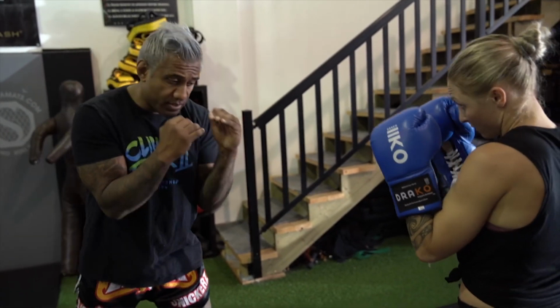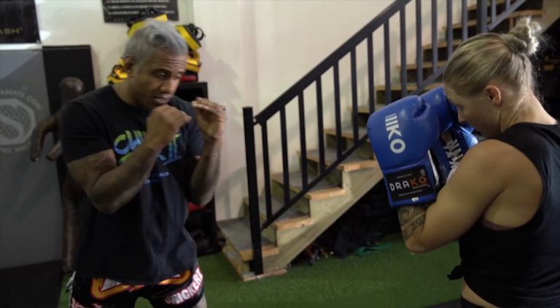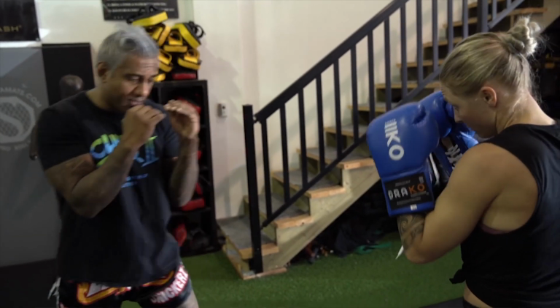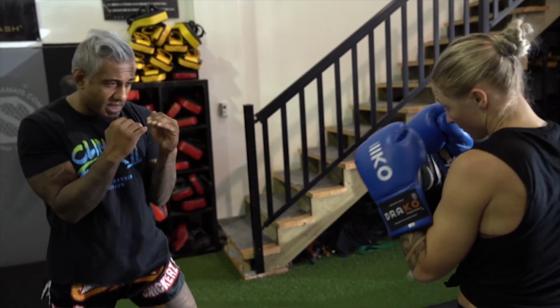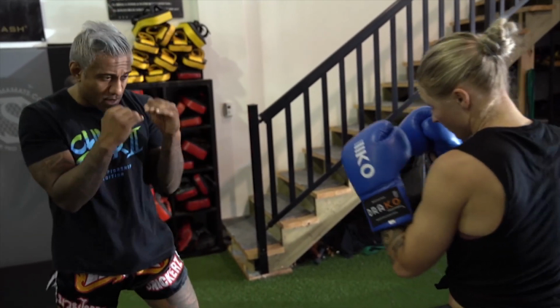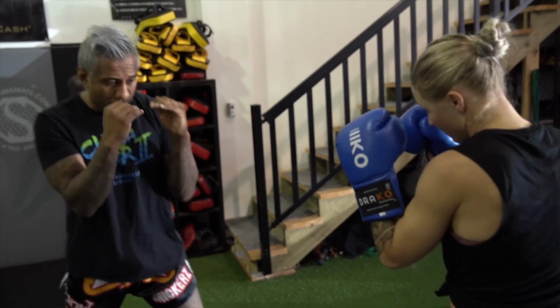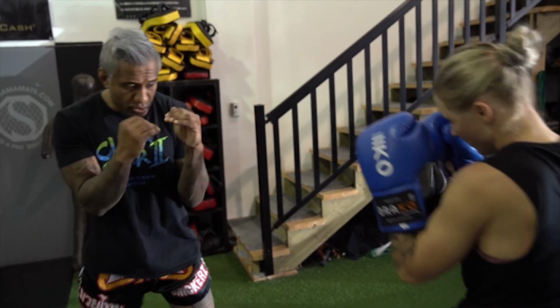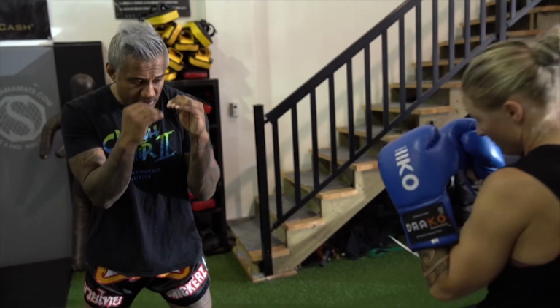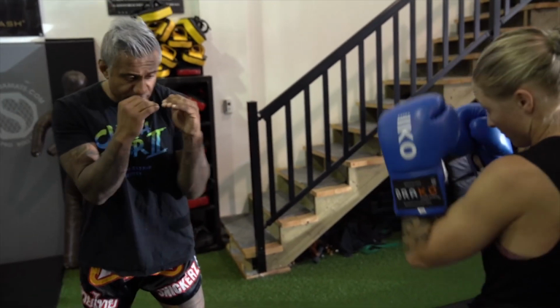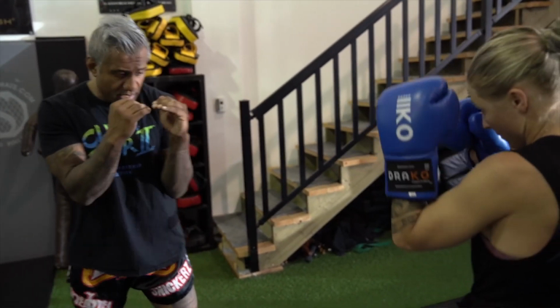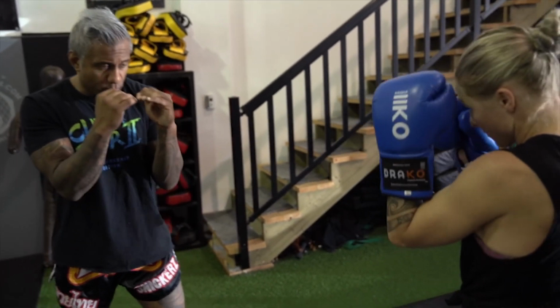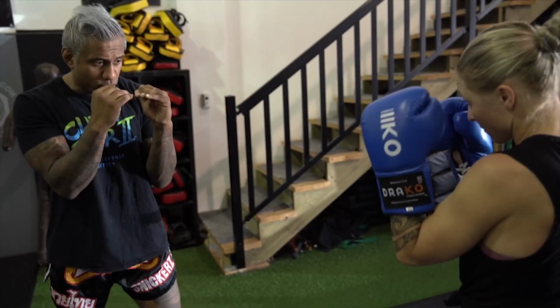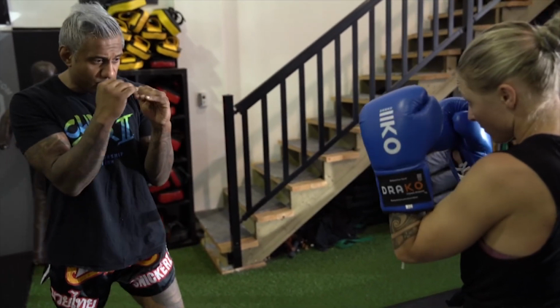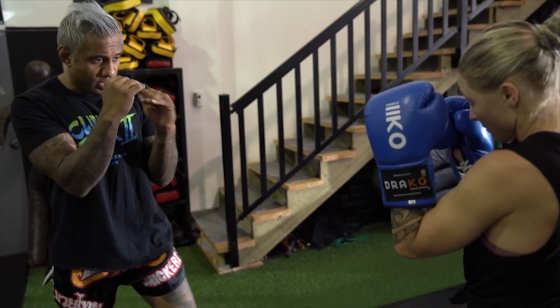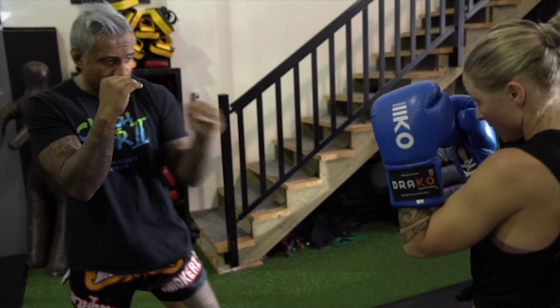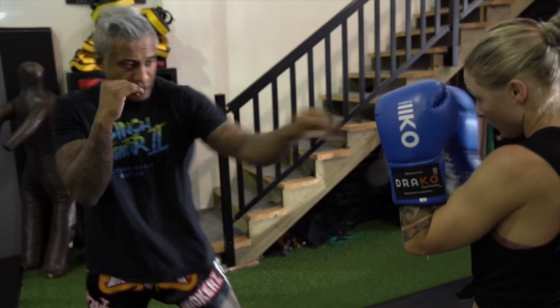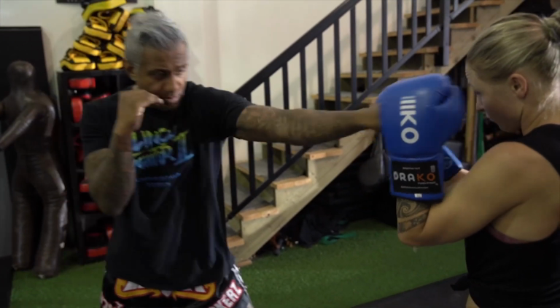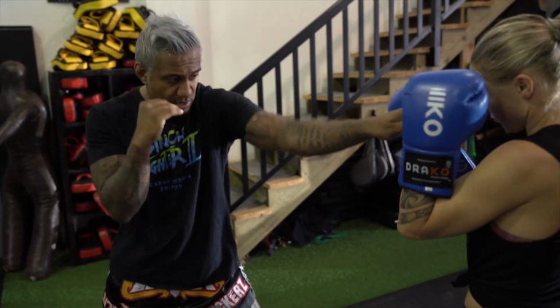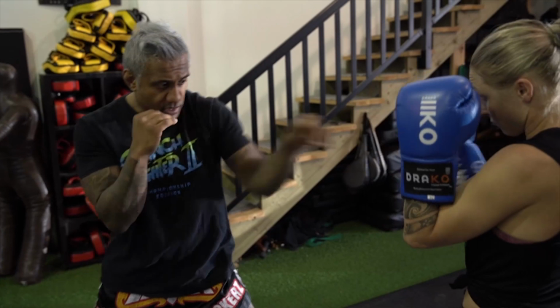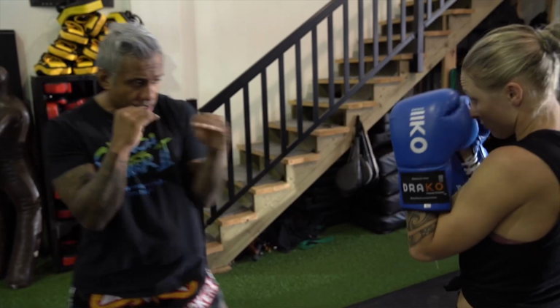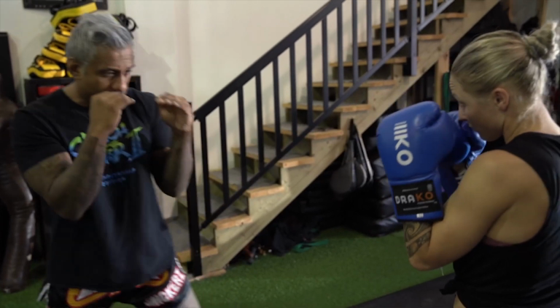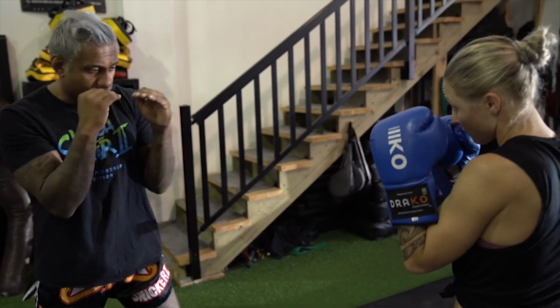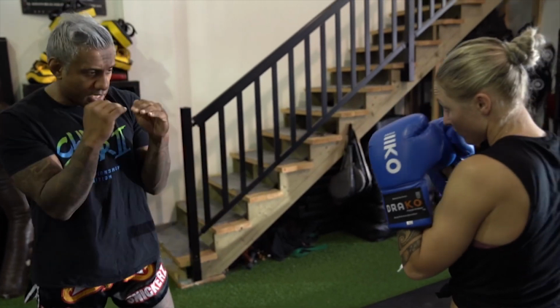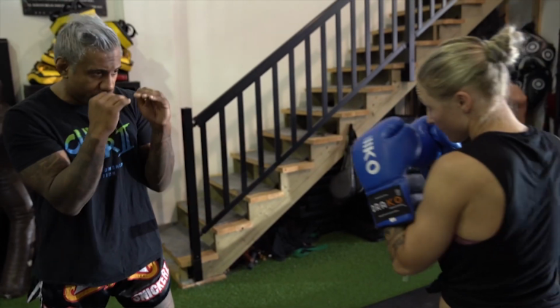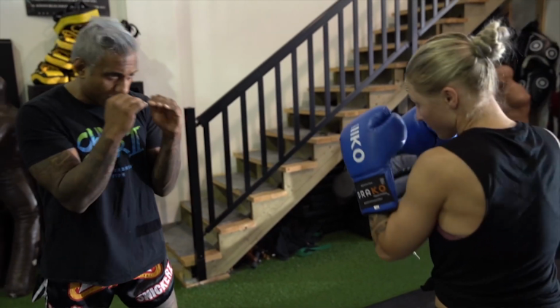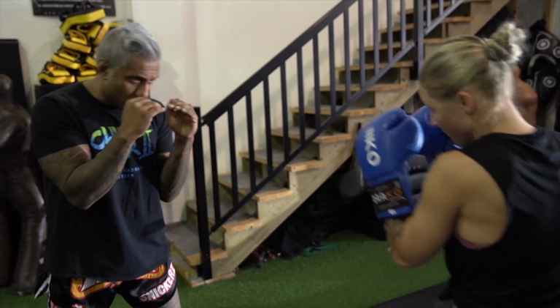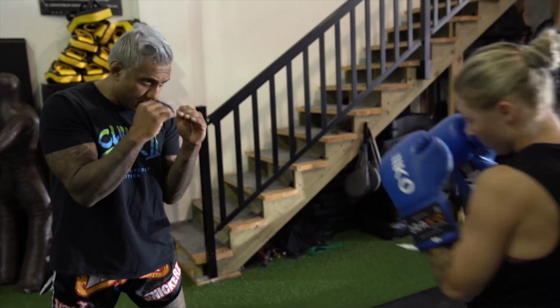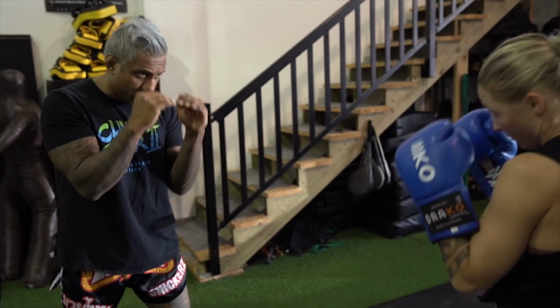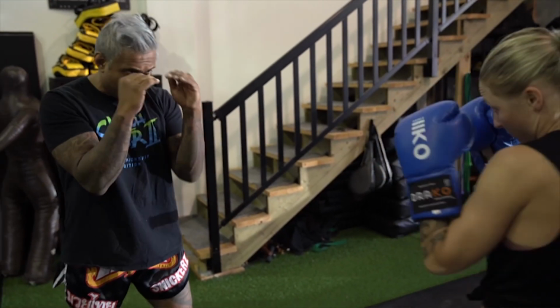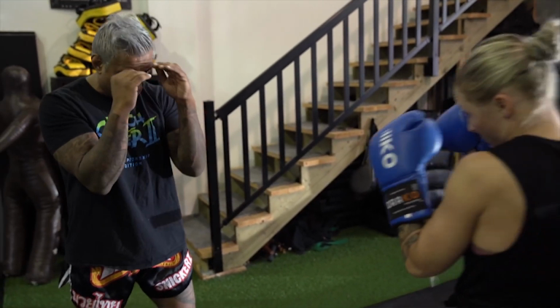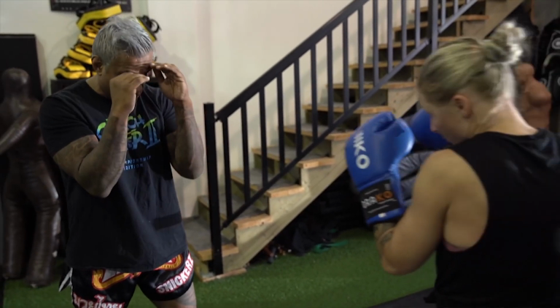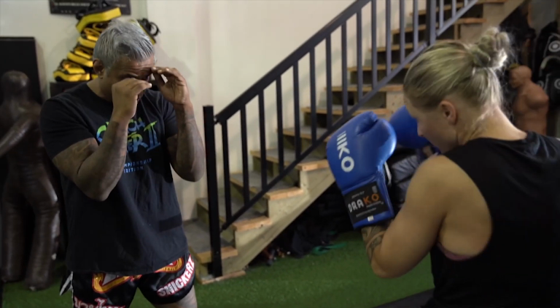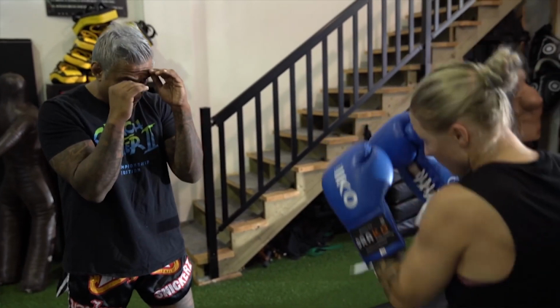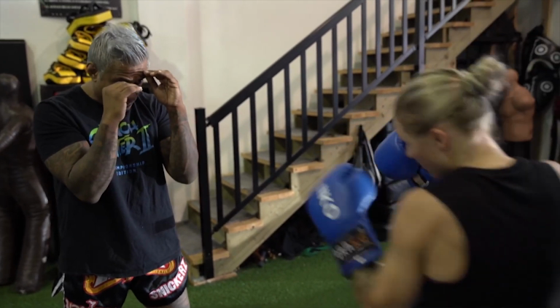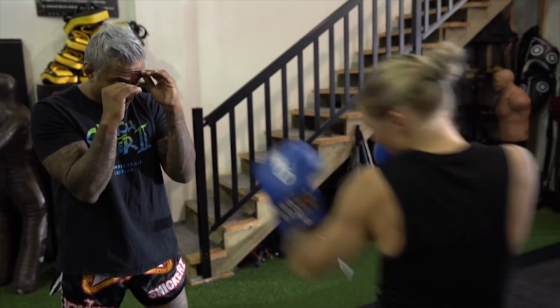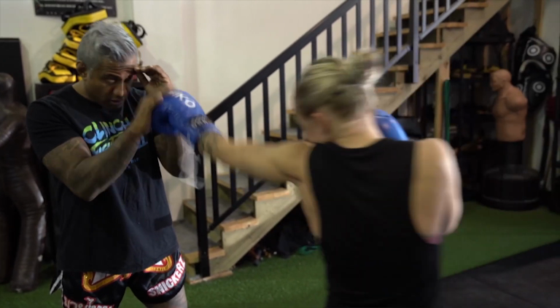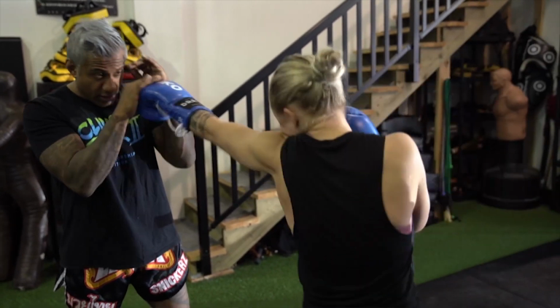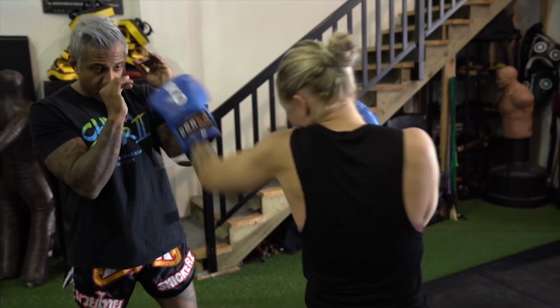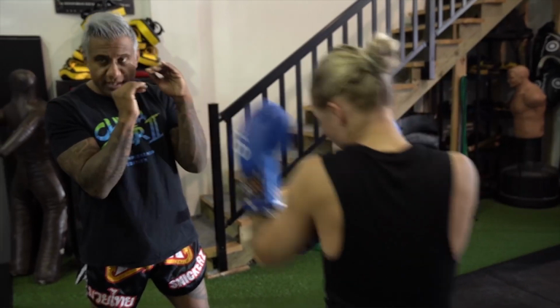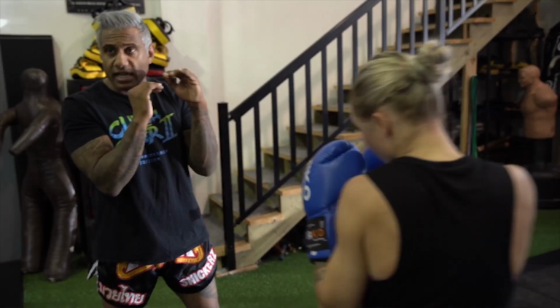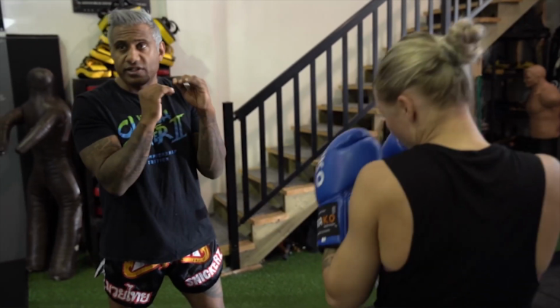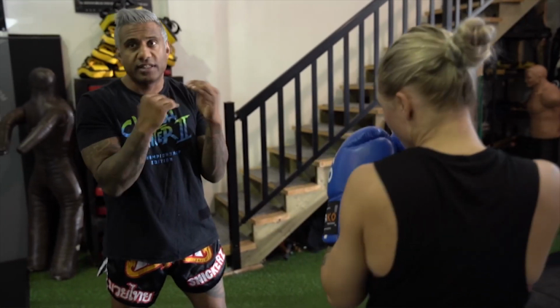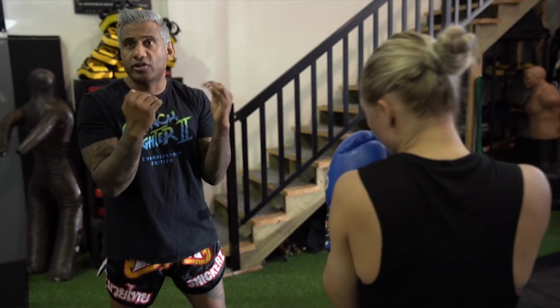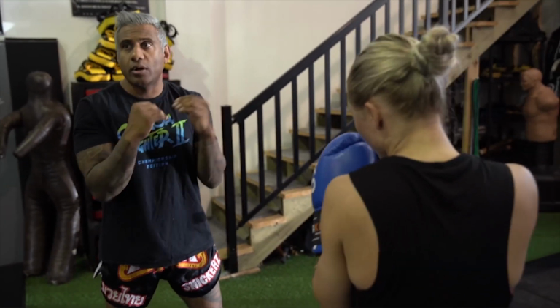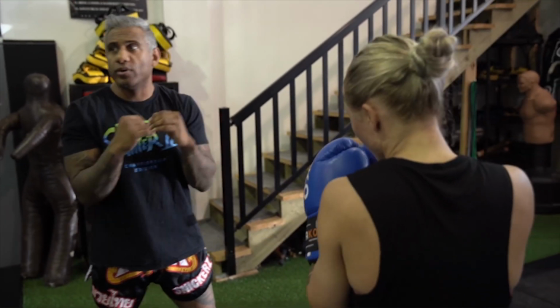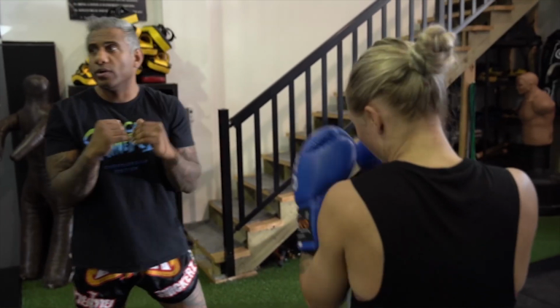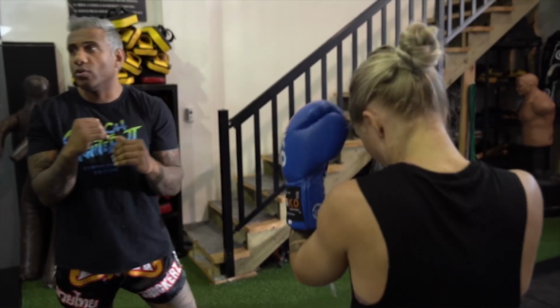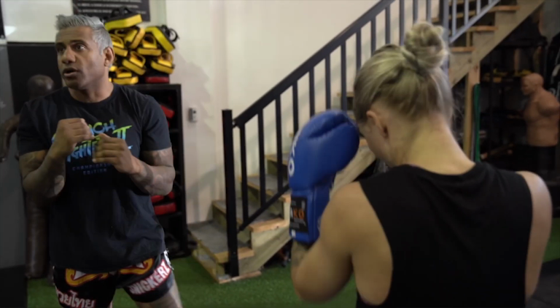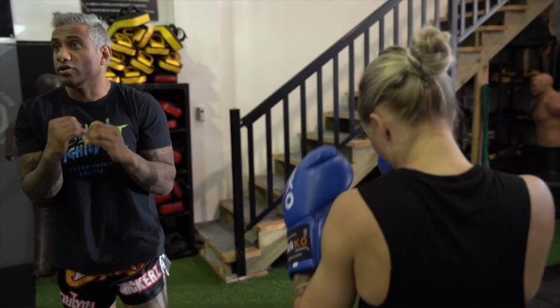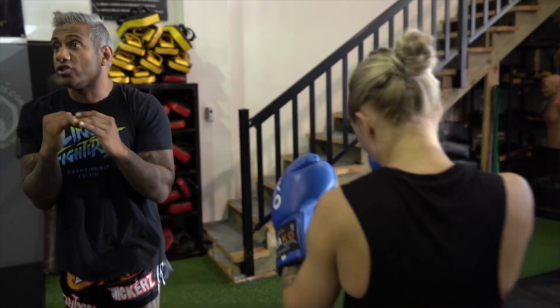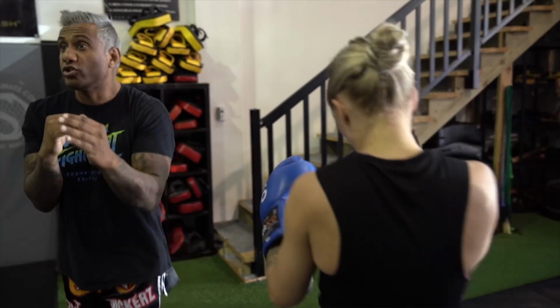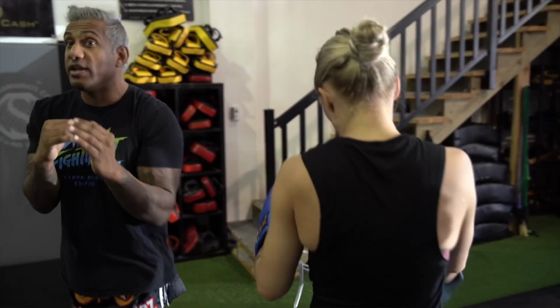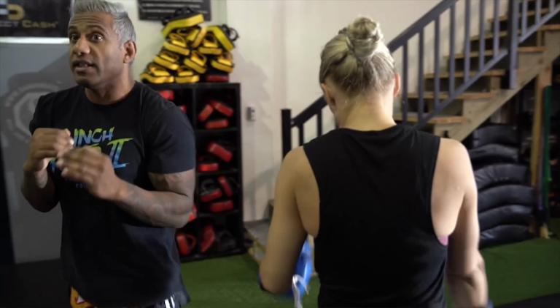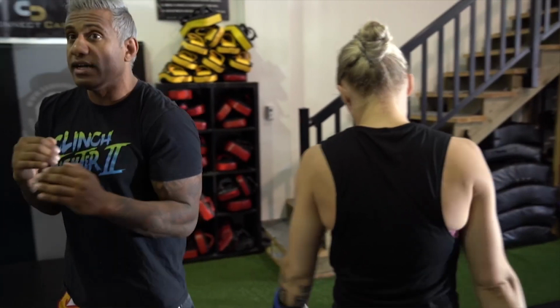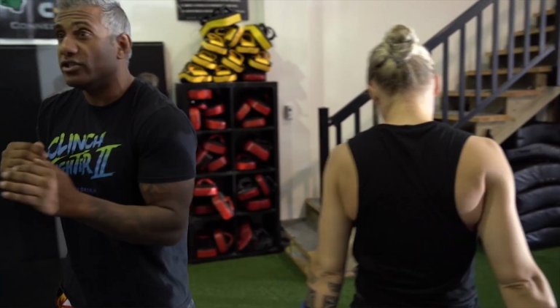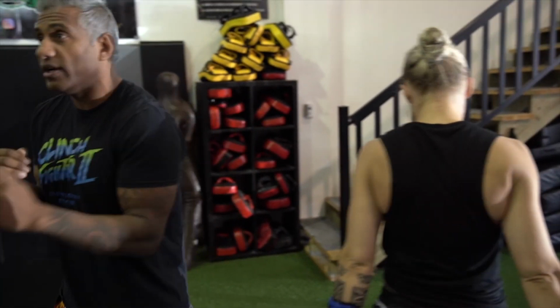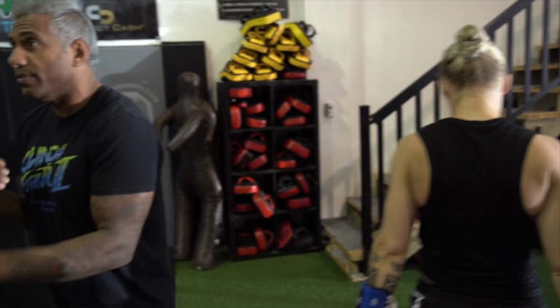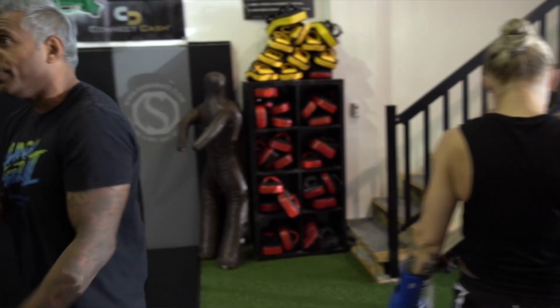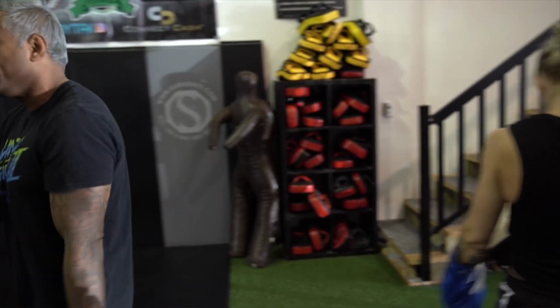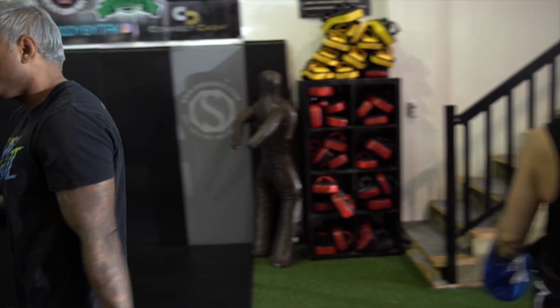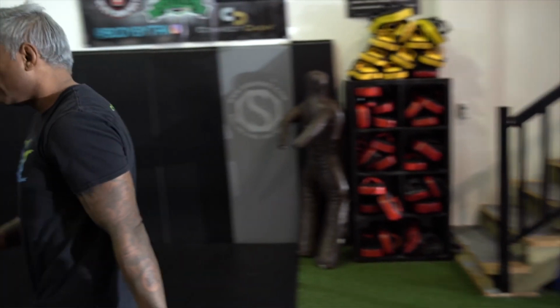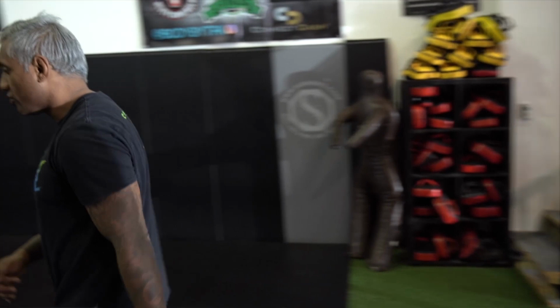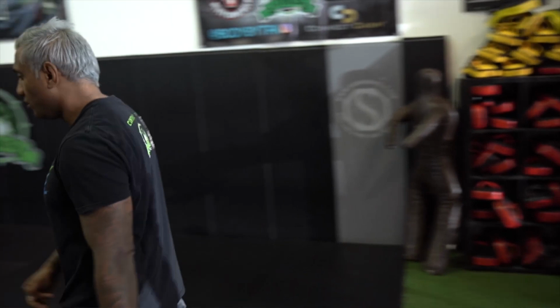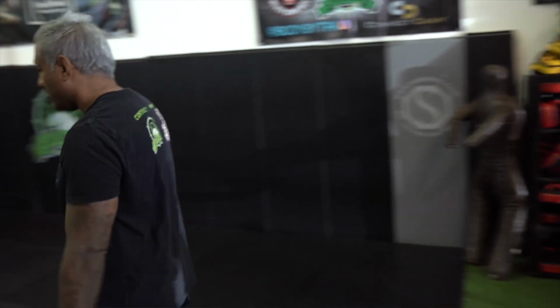I'm gonna sit back and go the same thing — a straight line jab. She'll catch, then she'll throw a straight line jab to me and I'll catch it. That's all we're gonna work on — a straight line jab. Let's go guys.